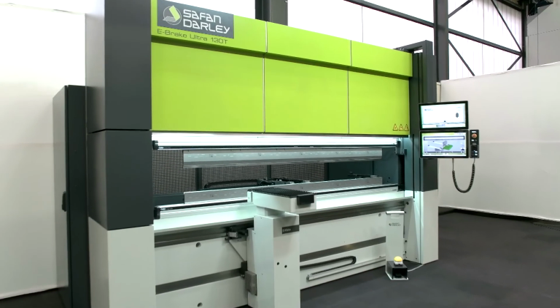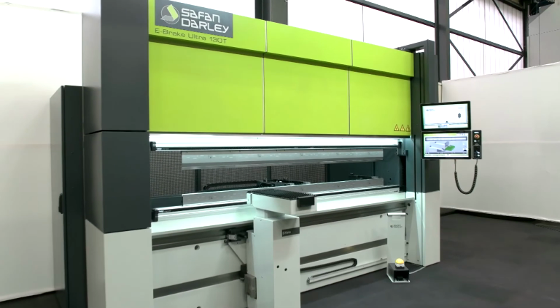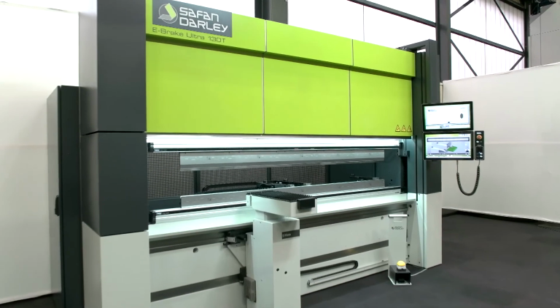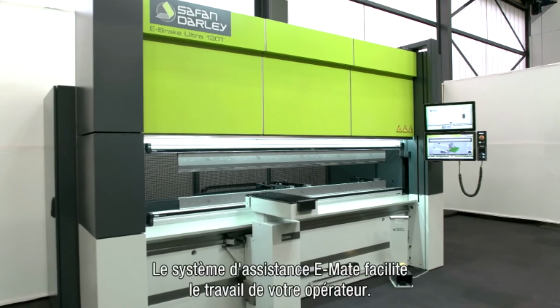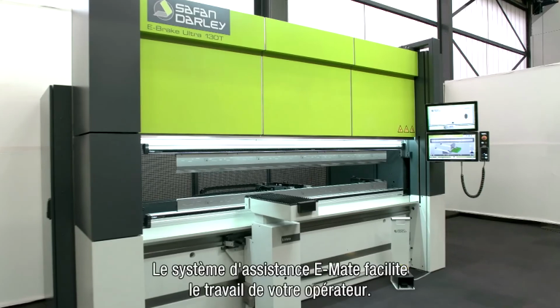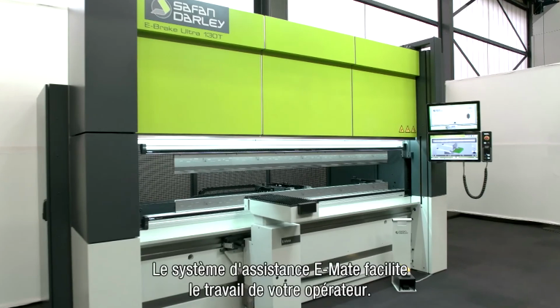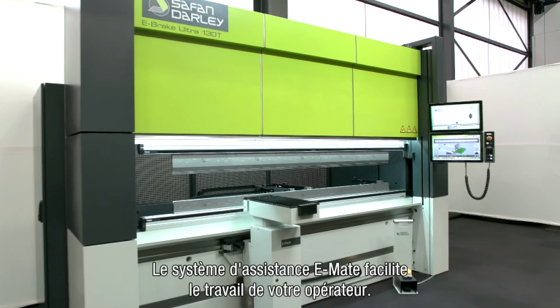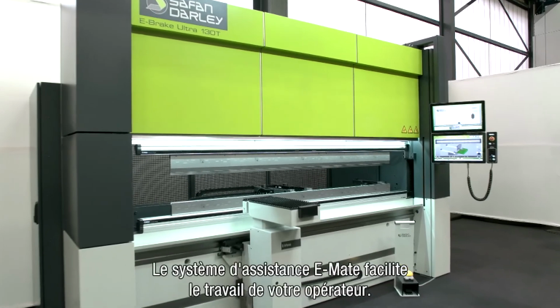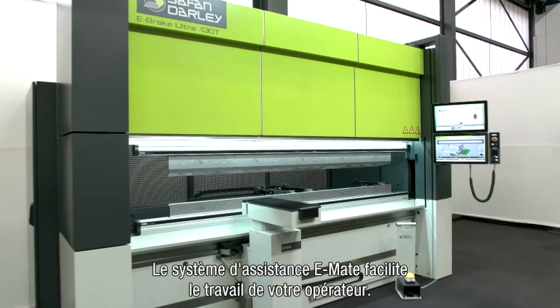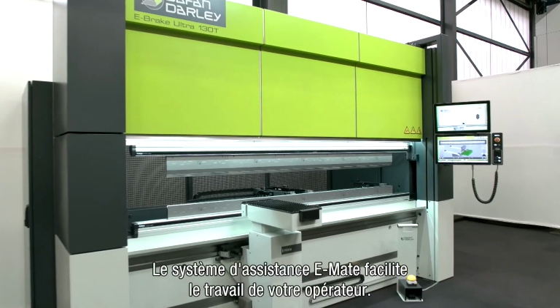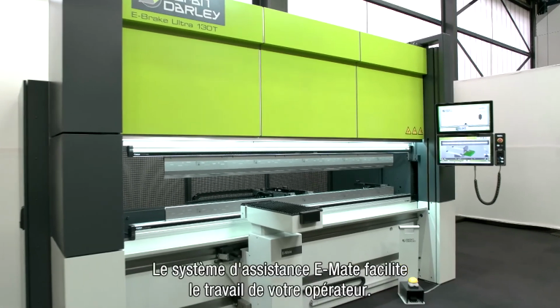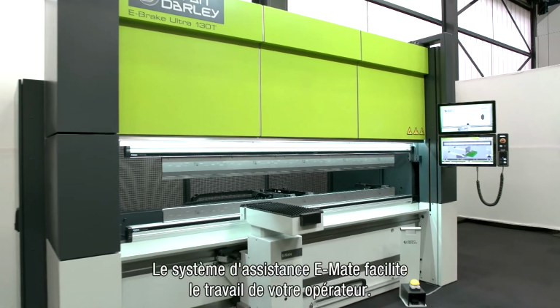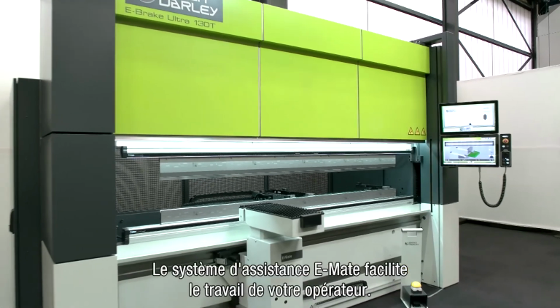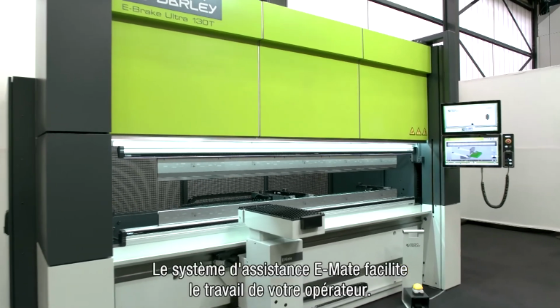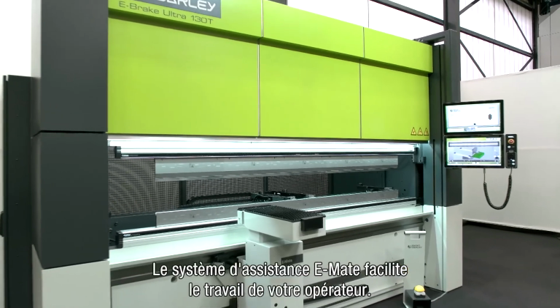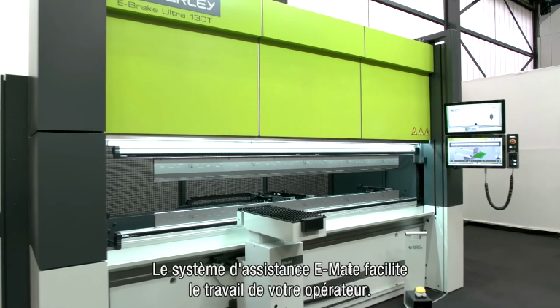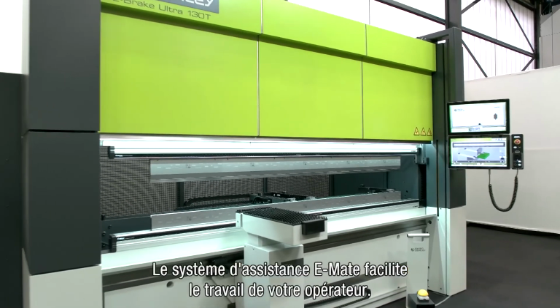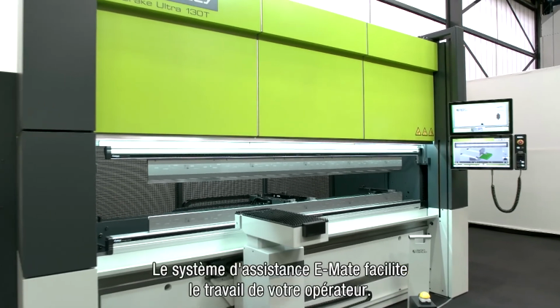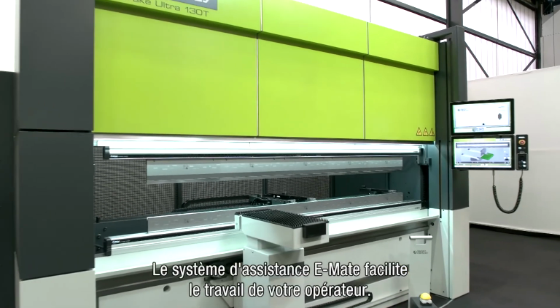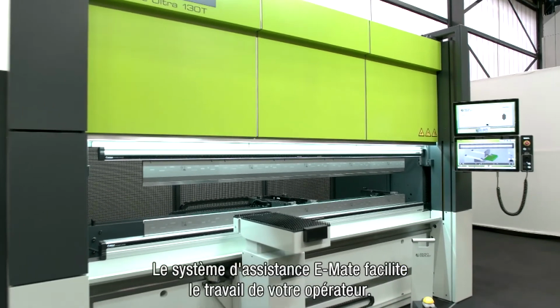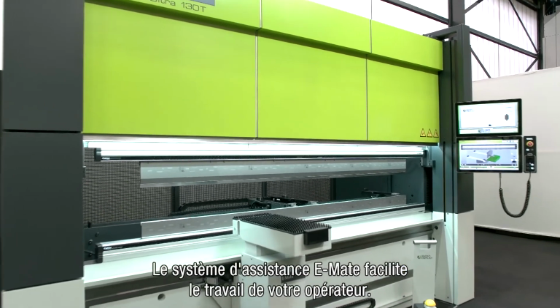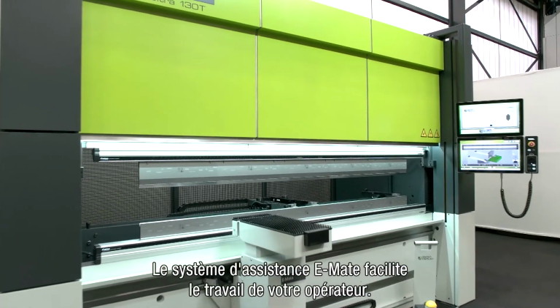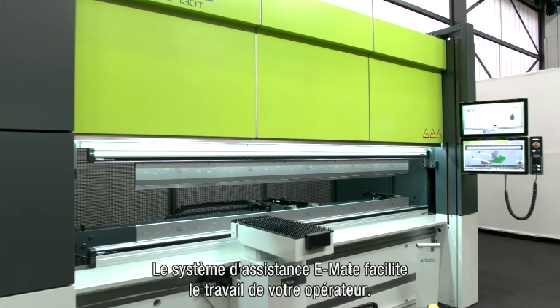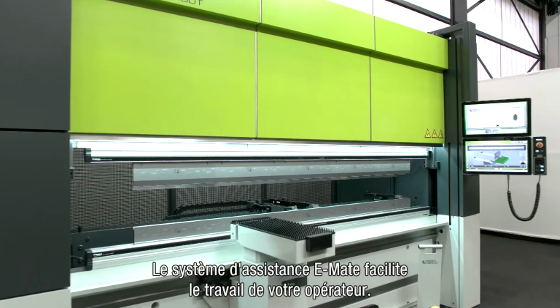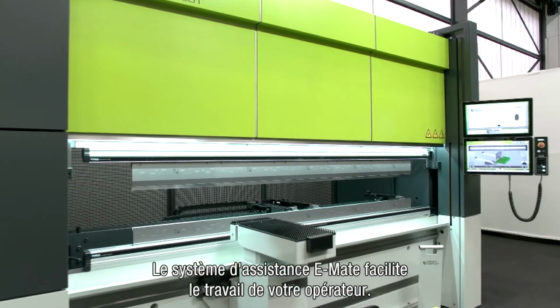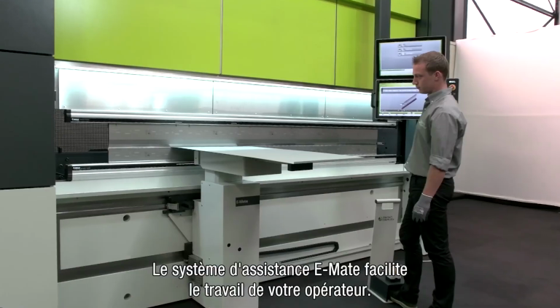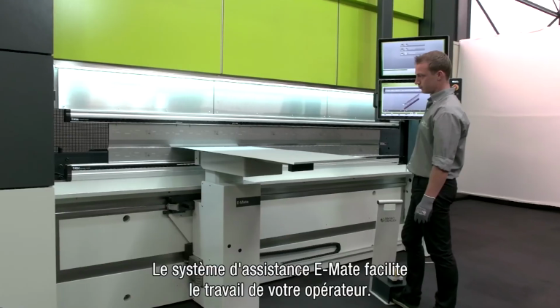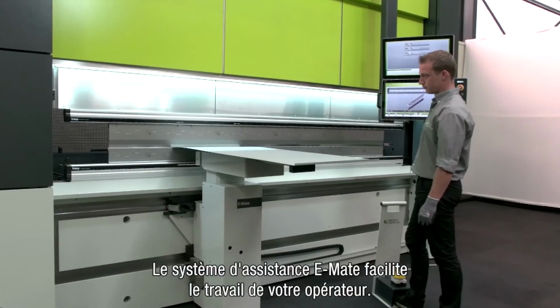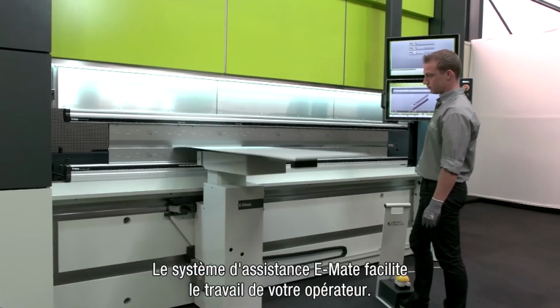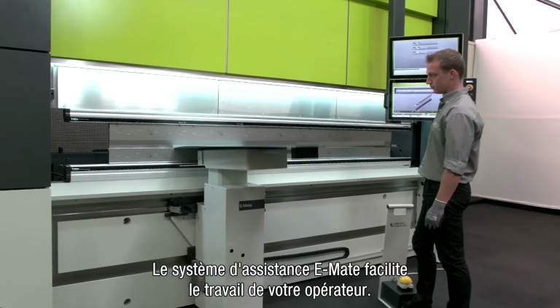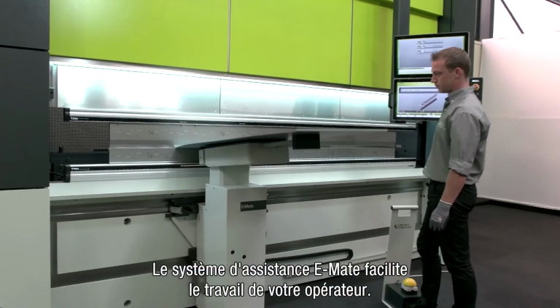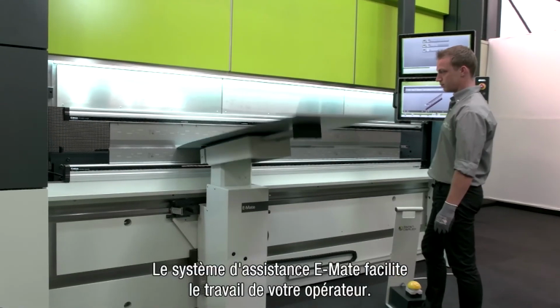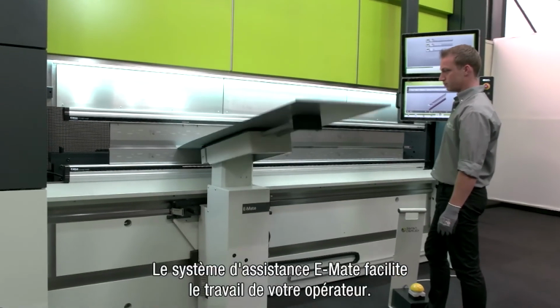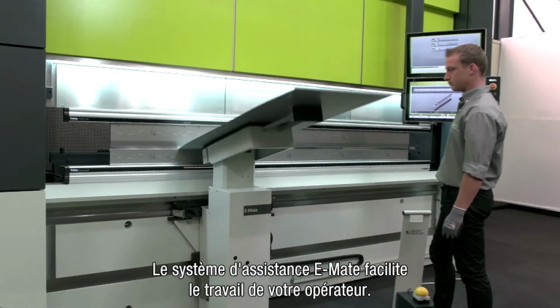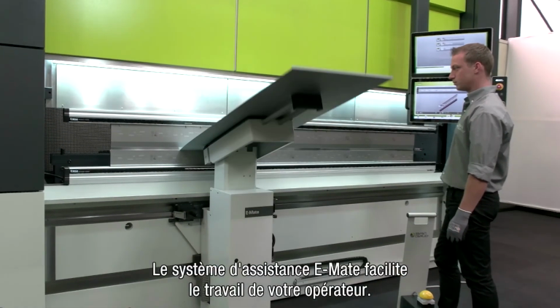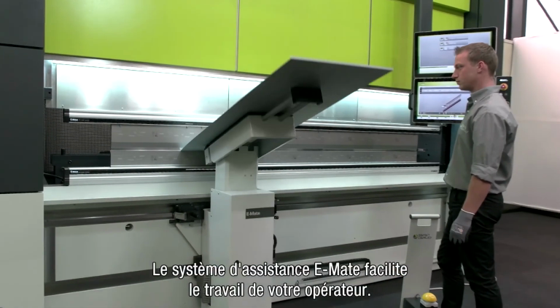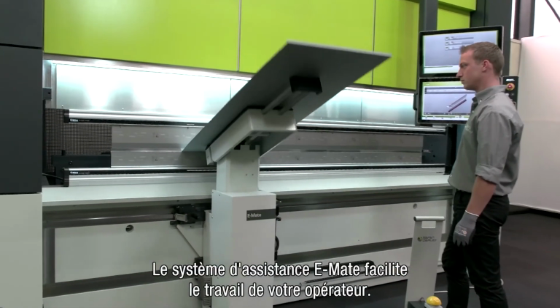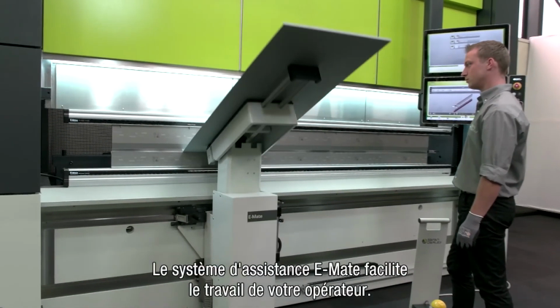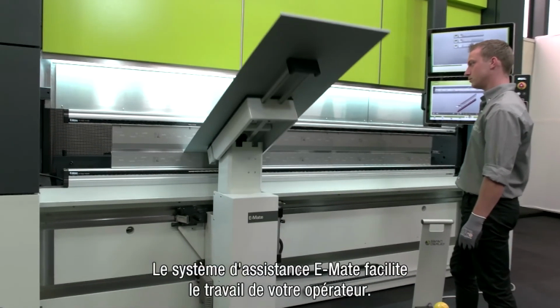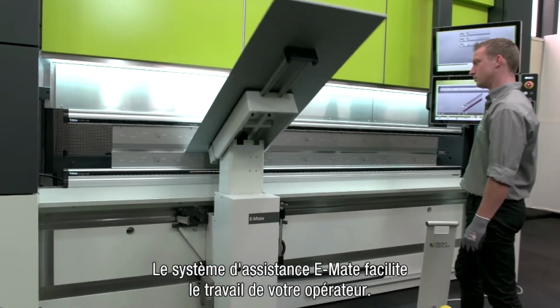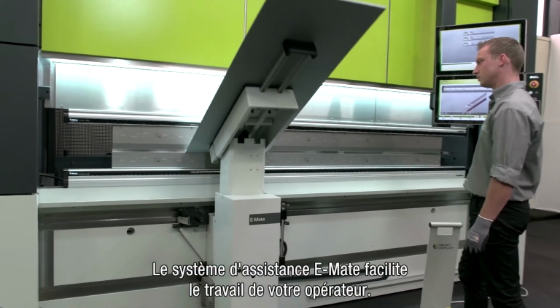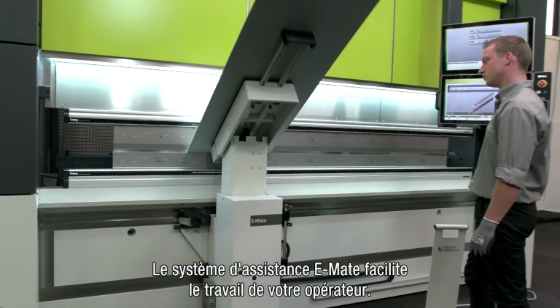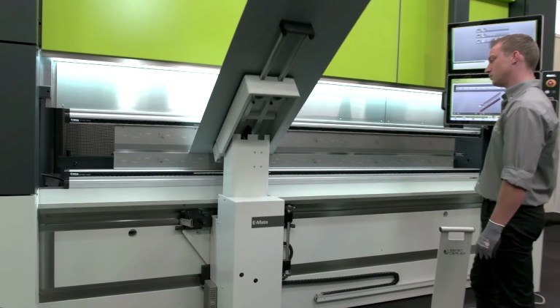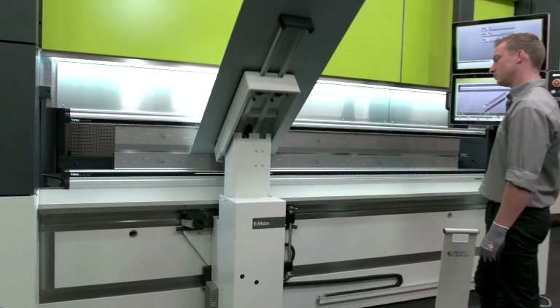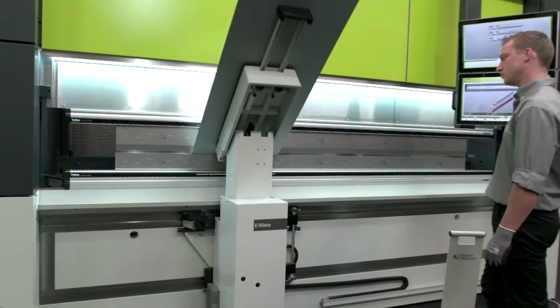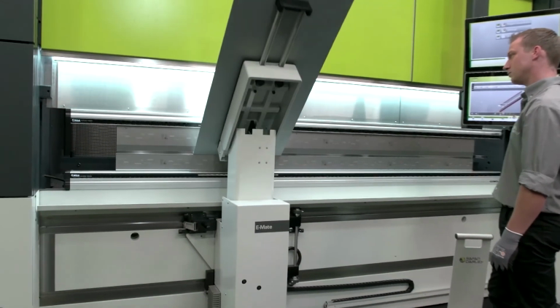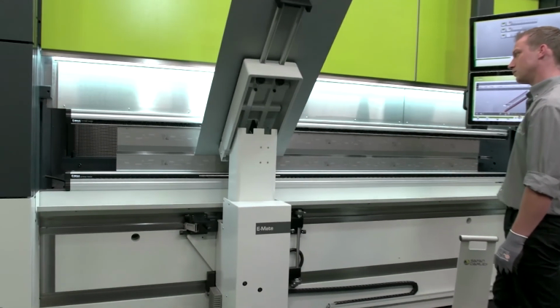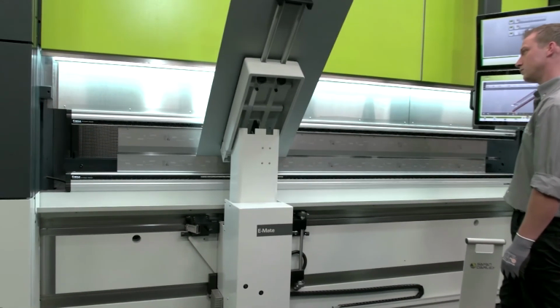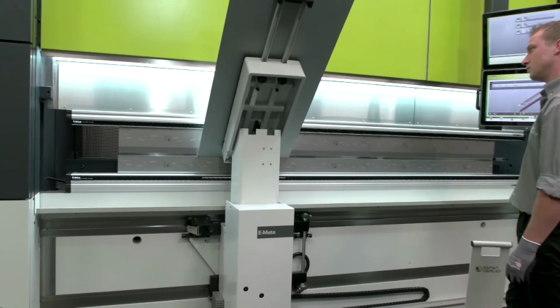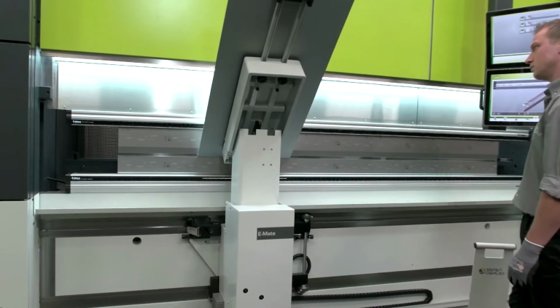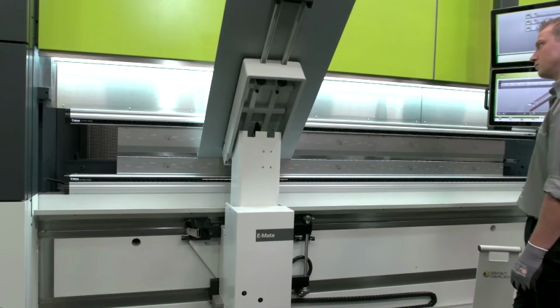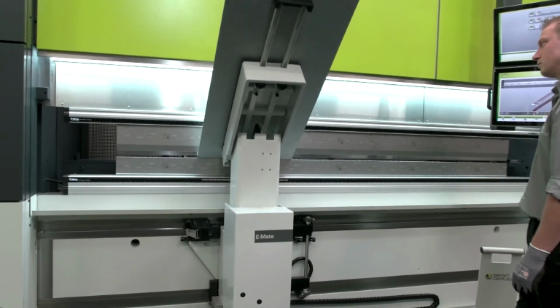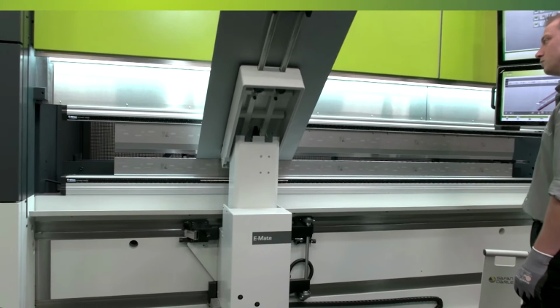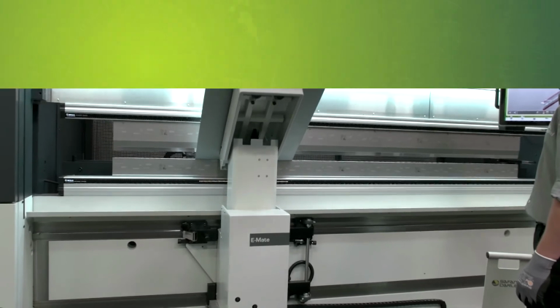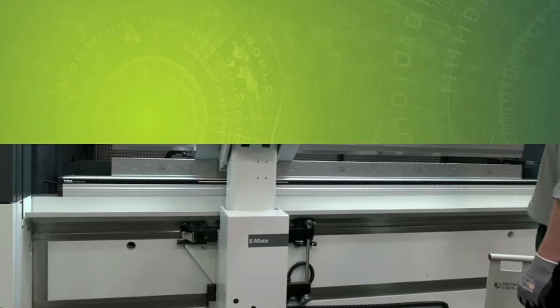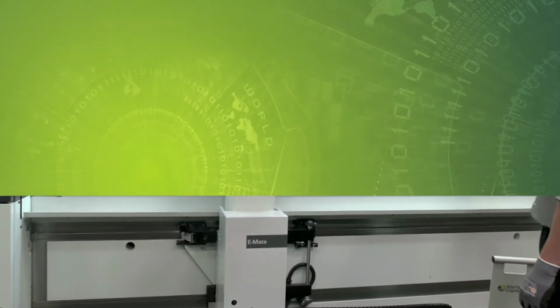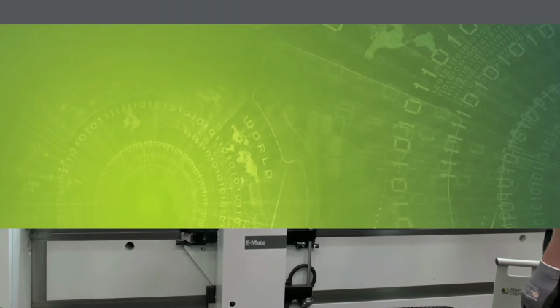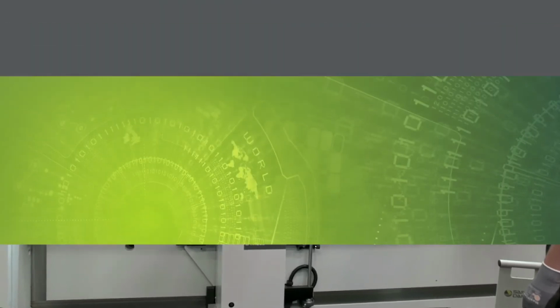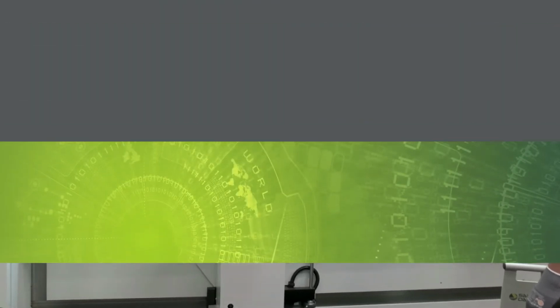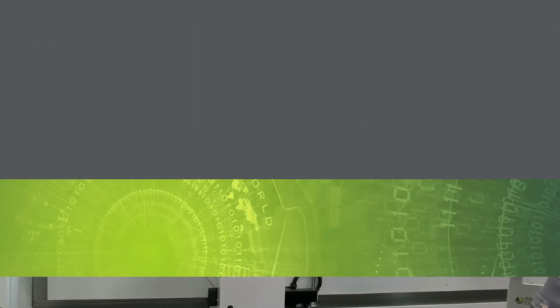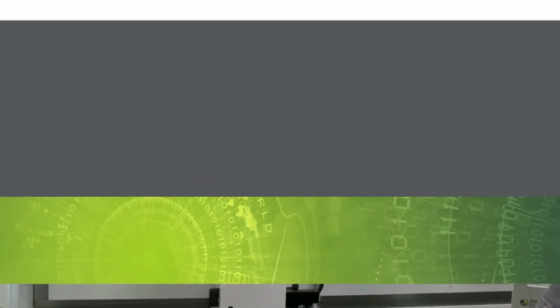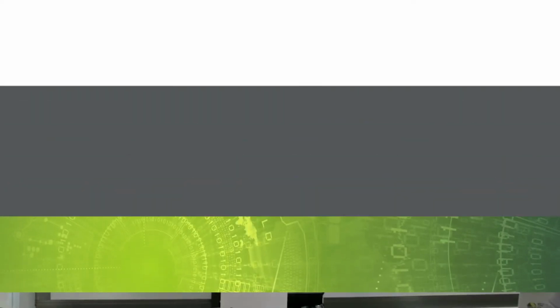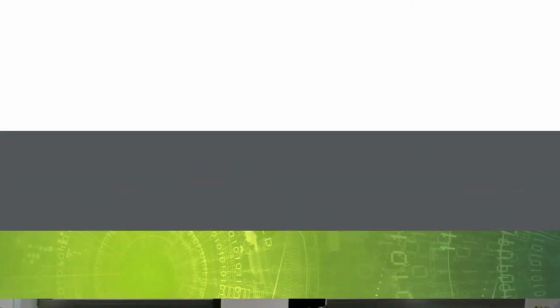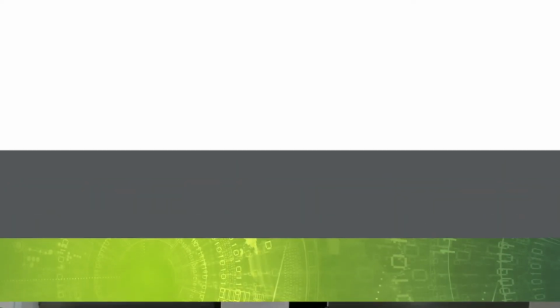The e-mate bending aid will make handling easier for your operator. For more information, visit the Safan Dali website.